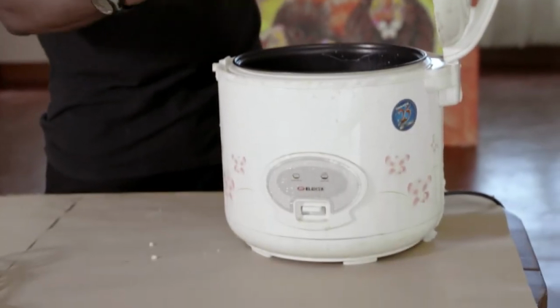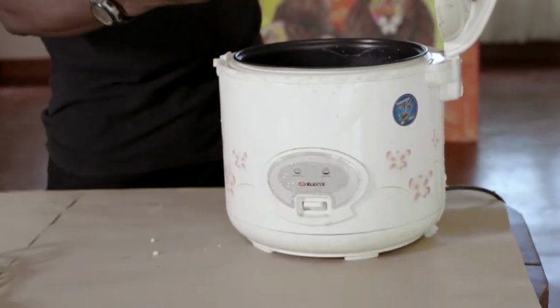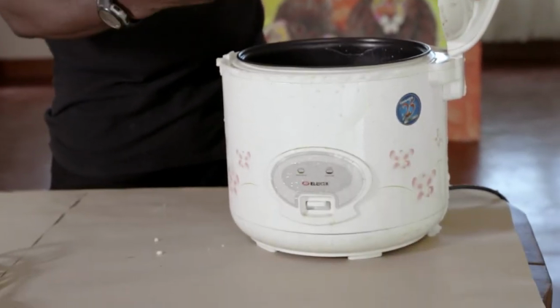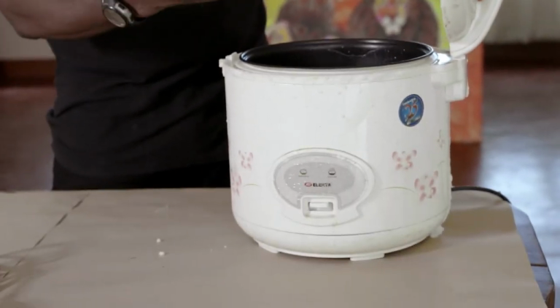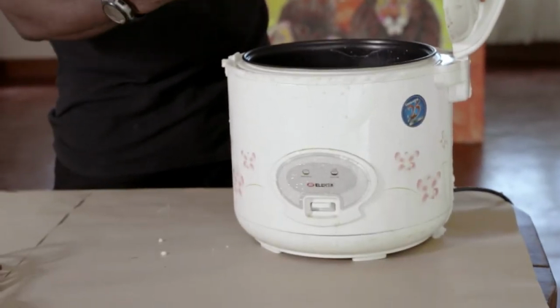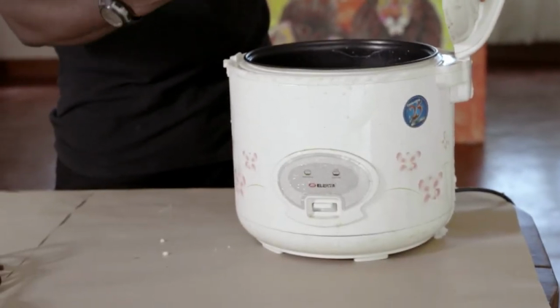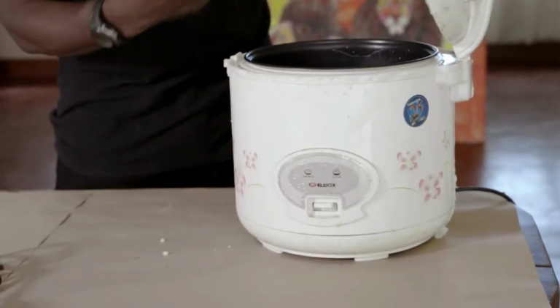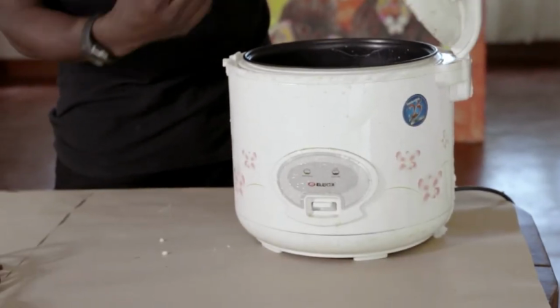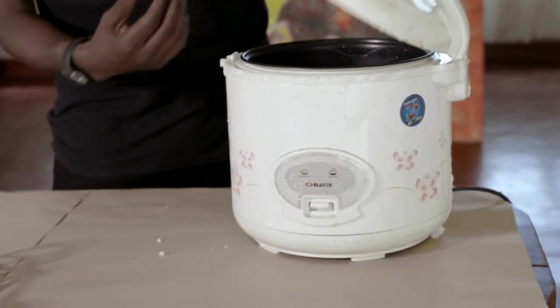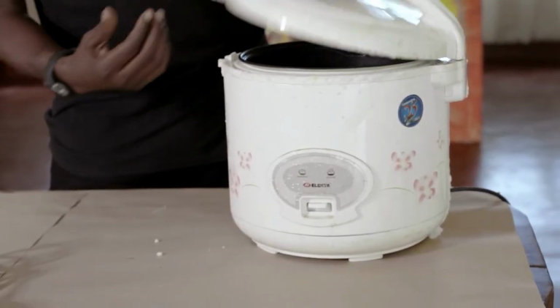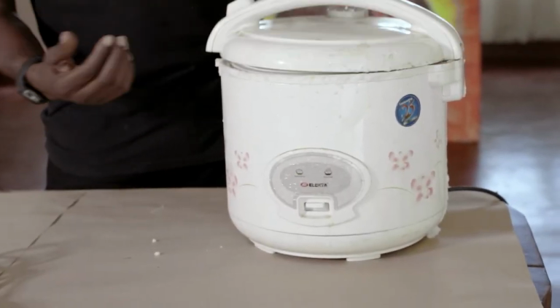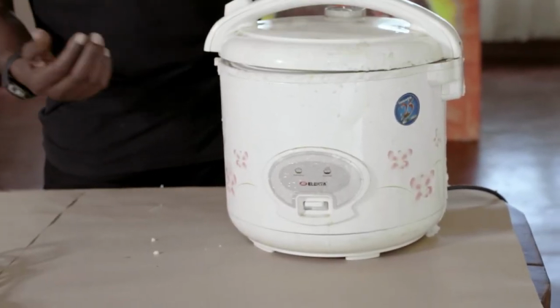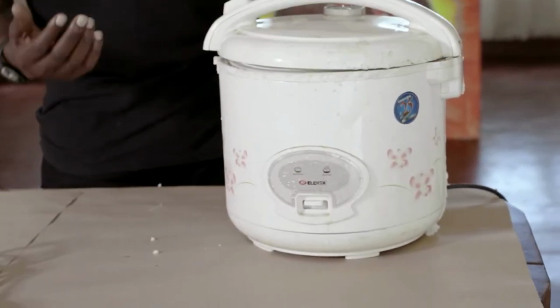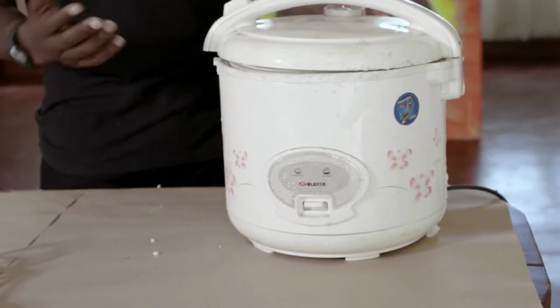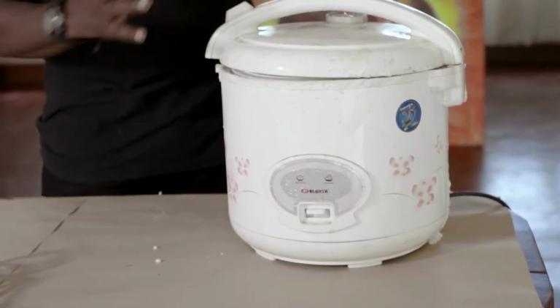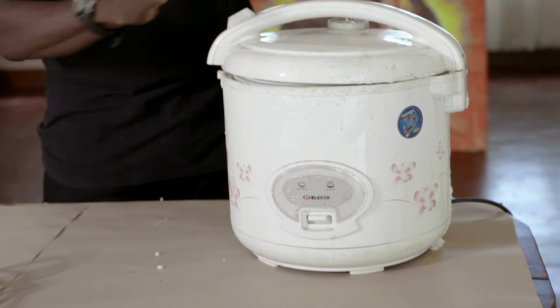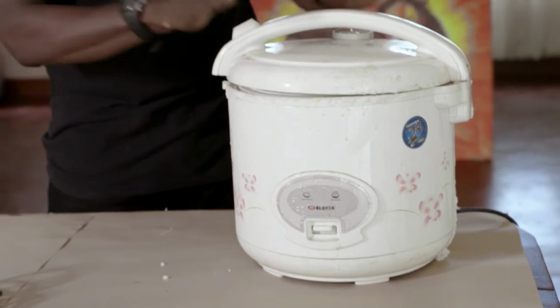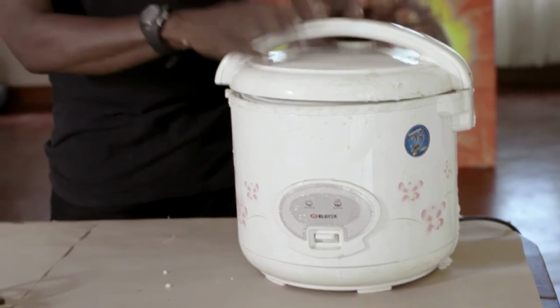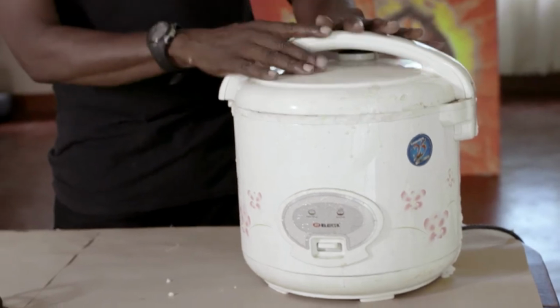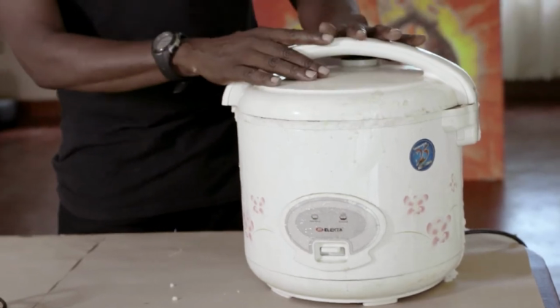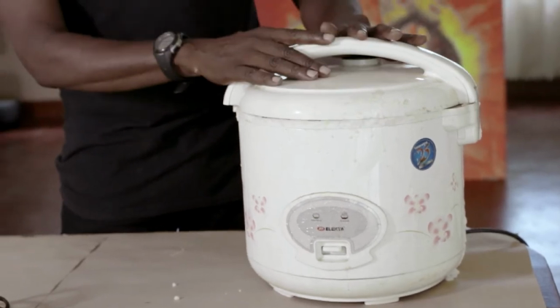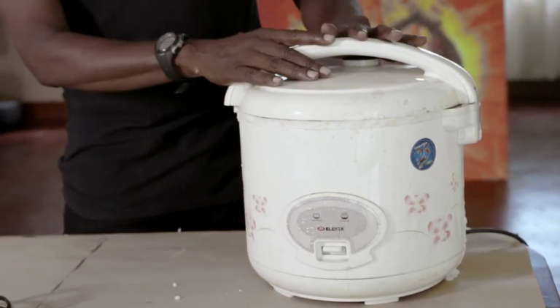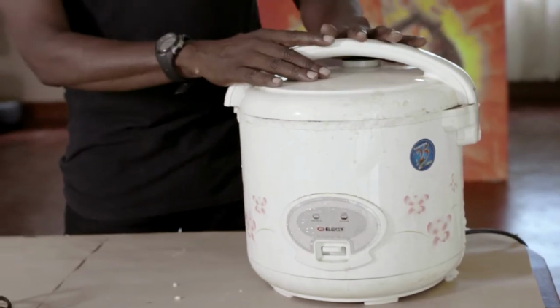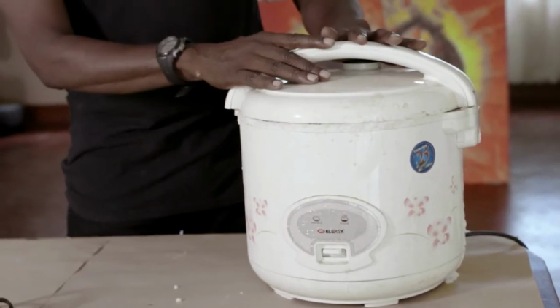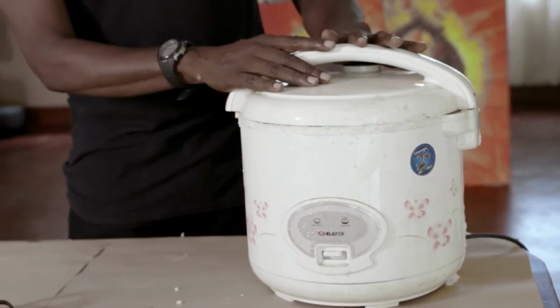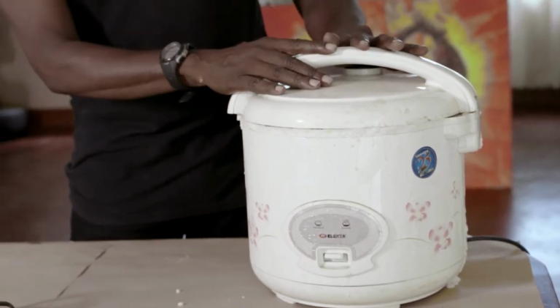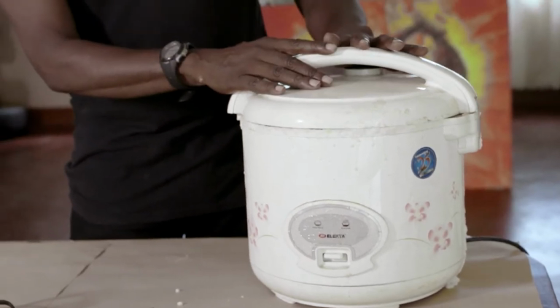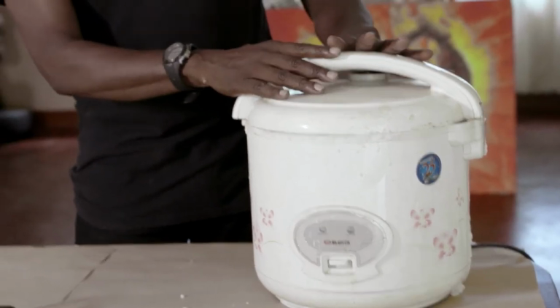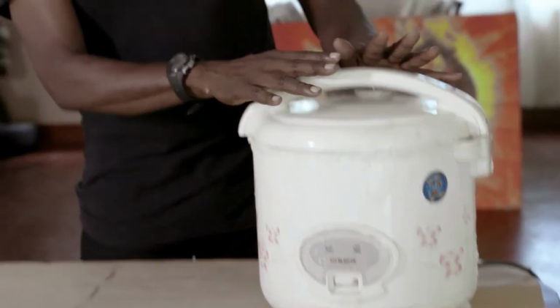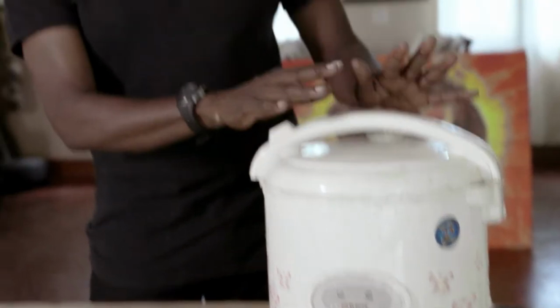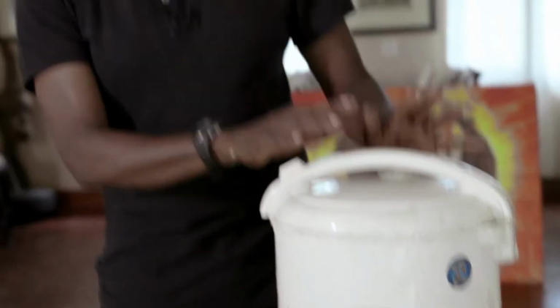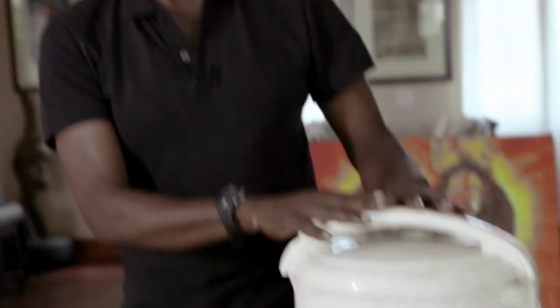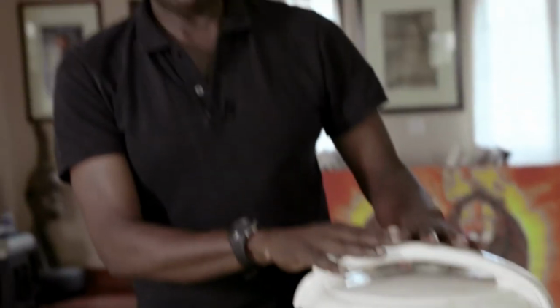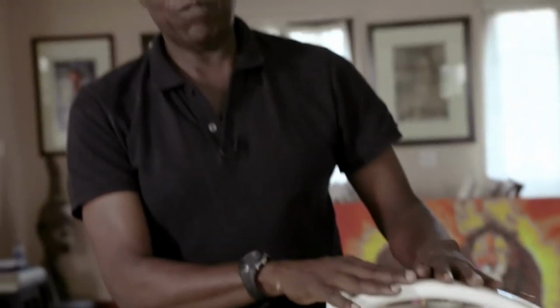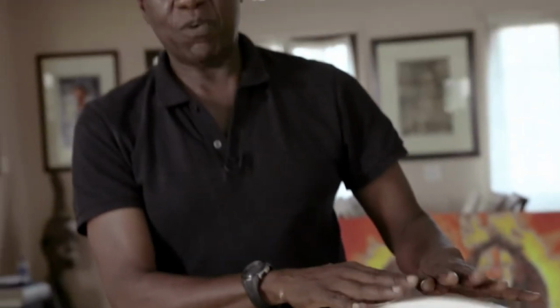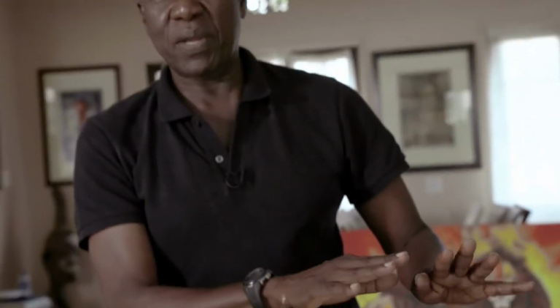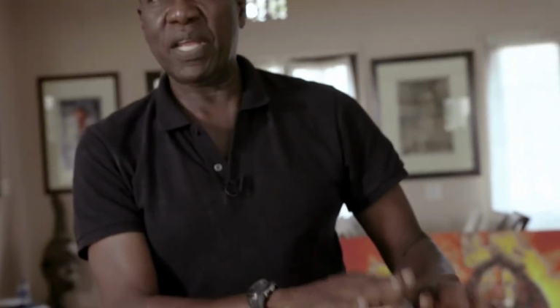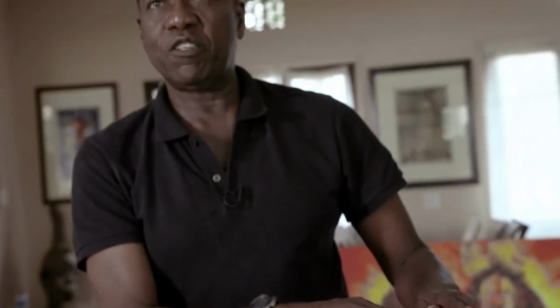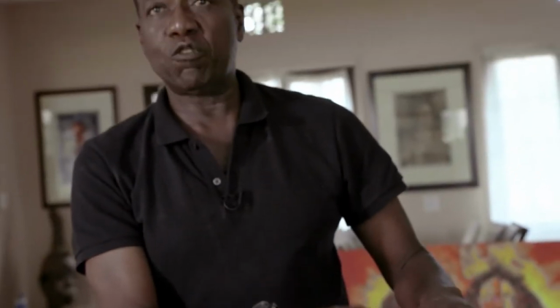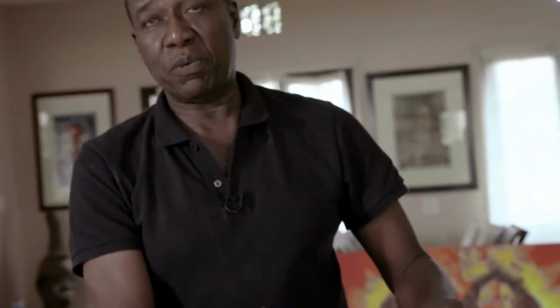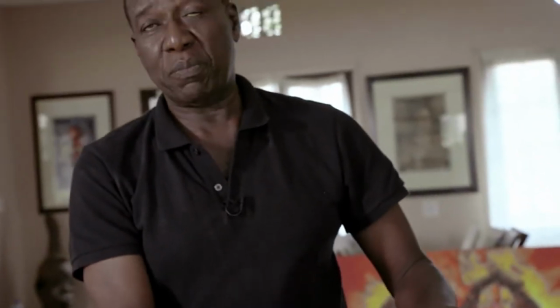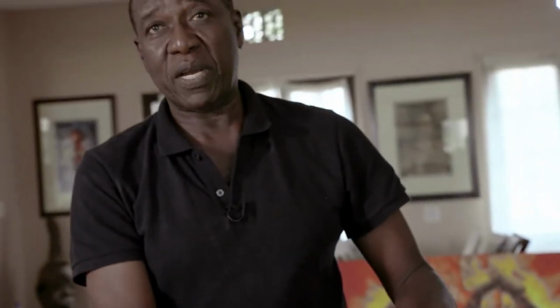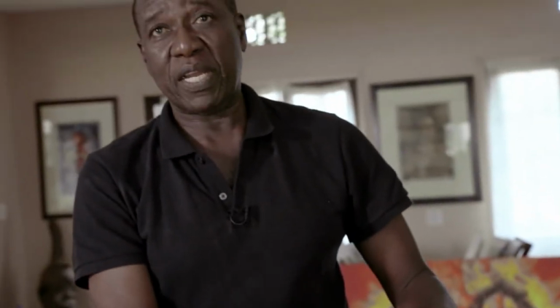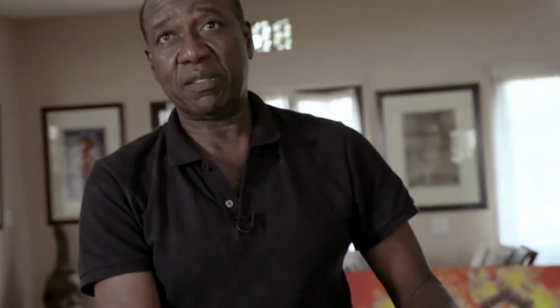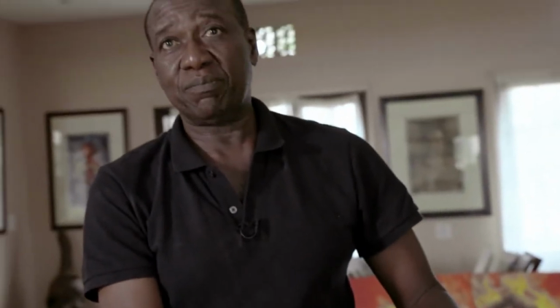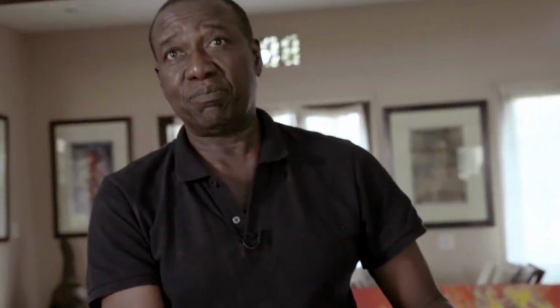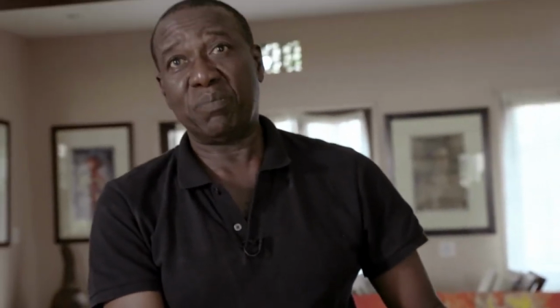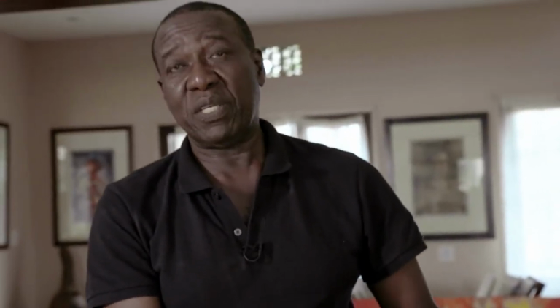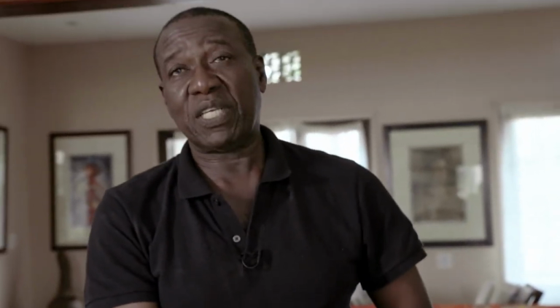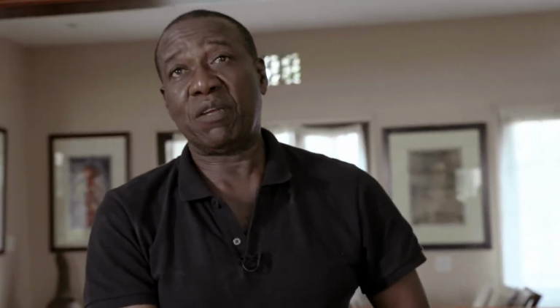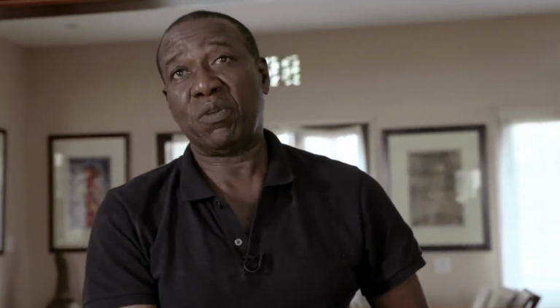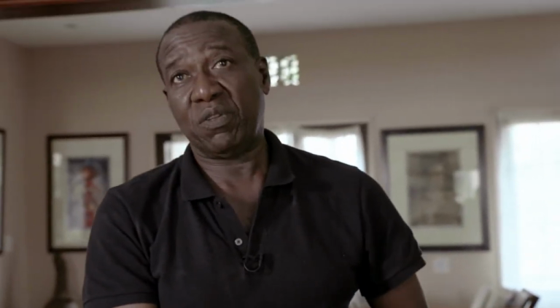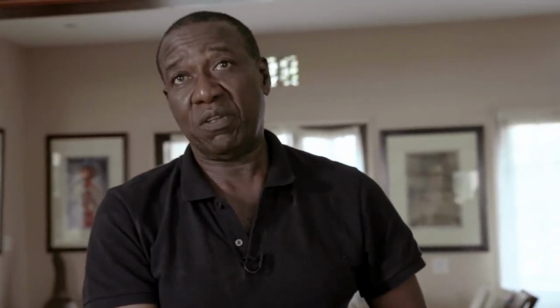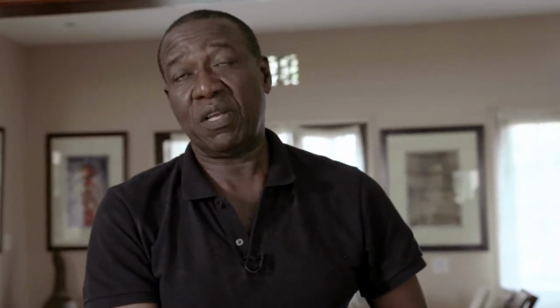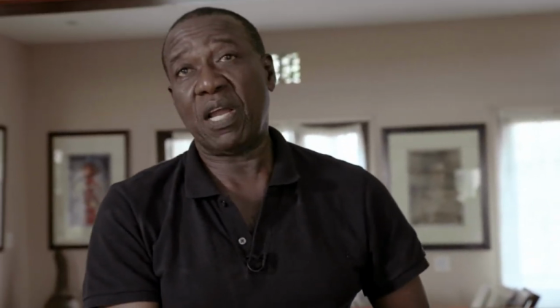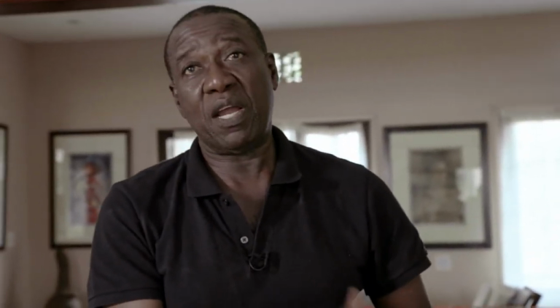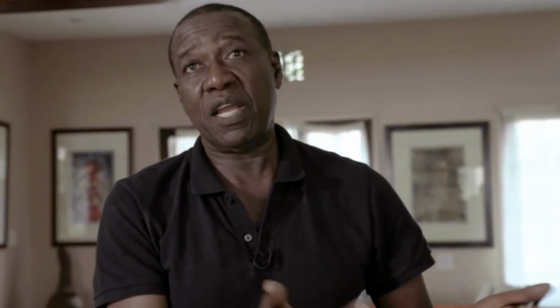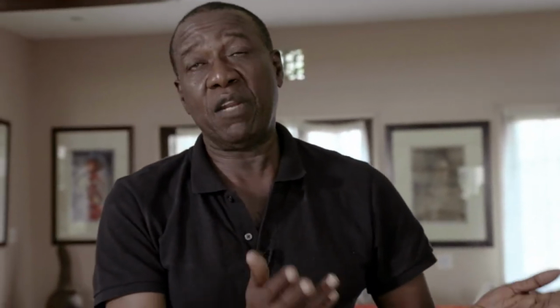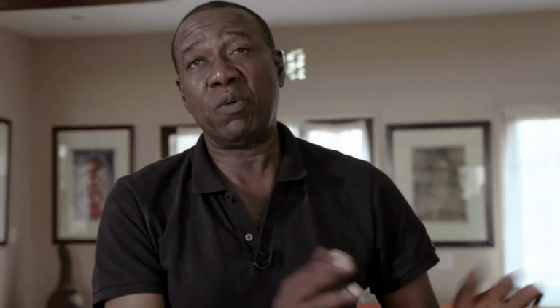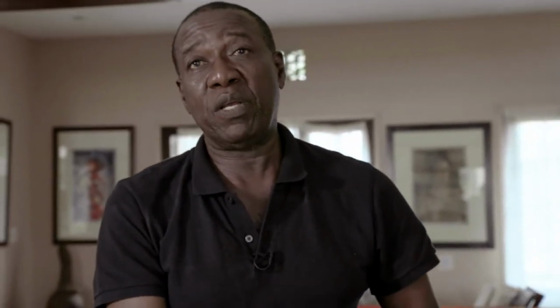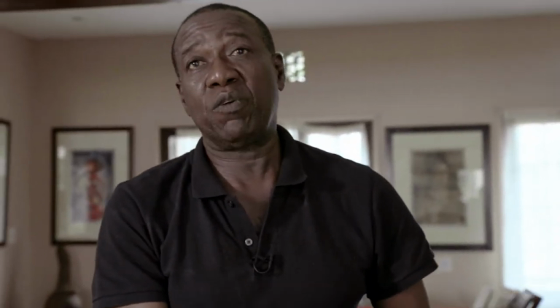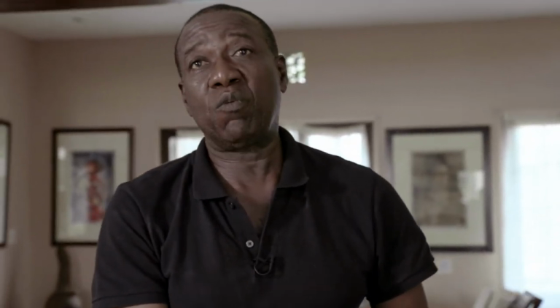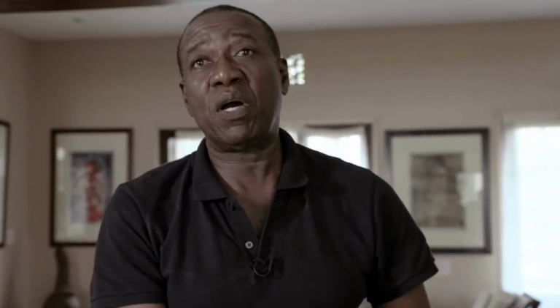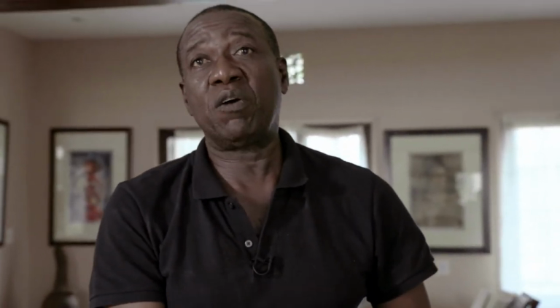When paraffin wax is overheated it gives off smoke, so the rice cooker is just perfect. You can get it from any supermarket, basically anywhere in the world.